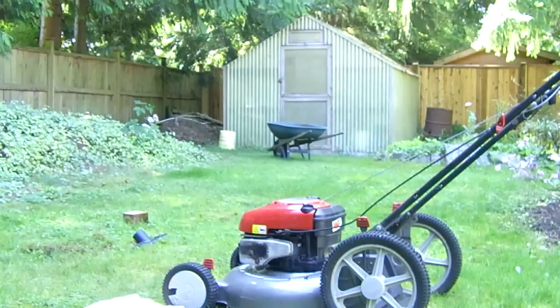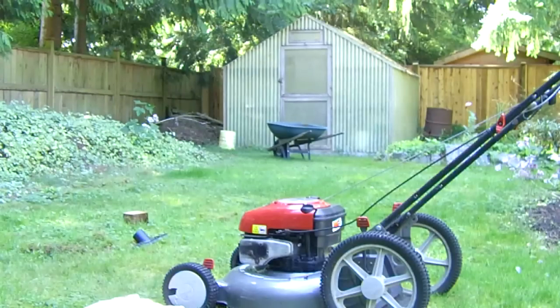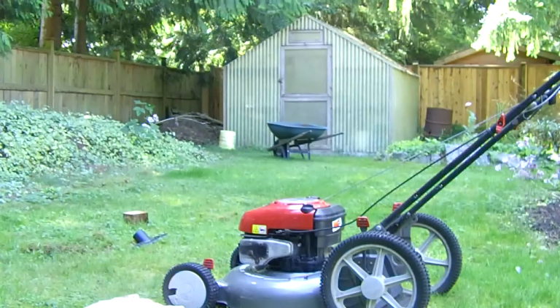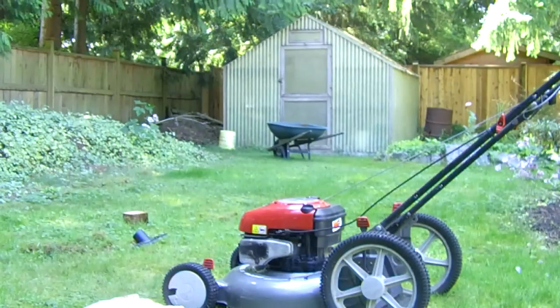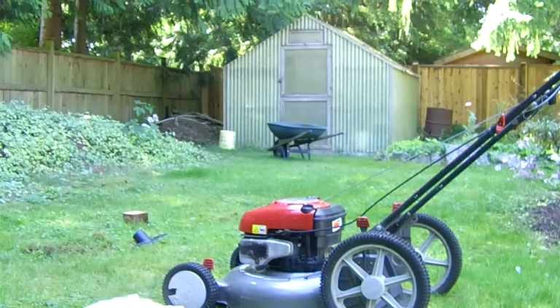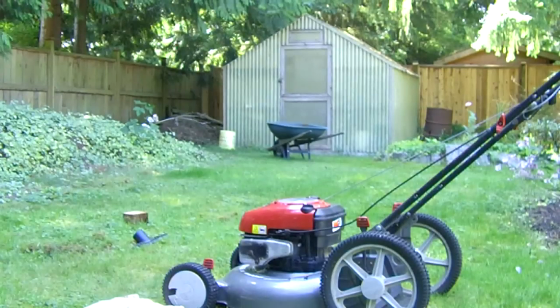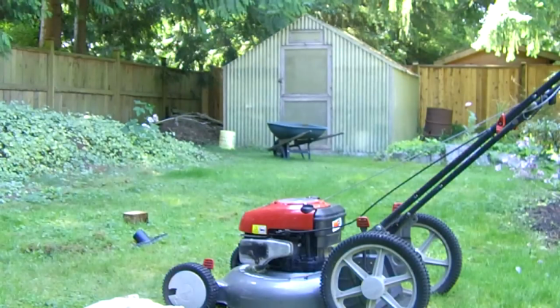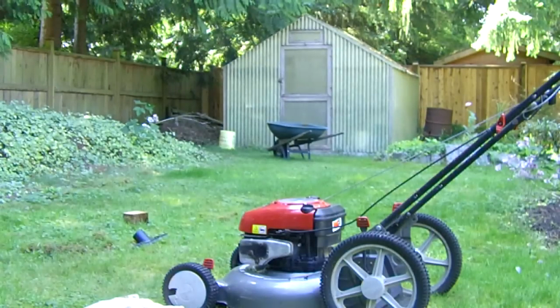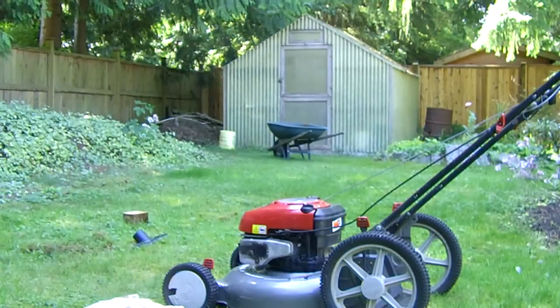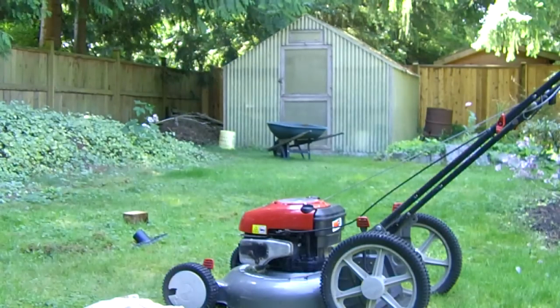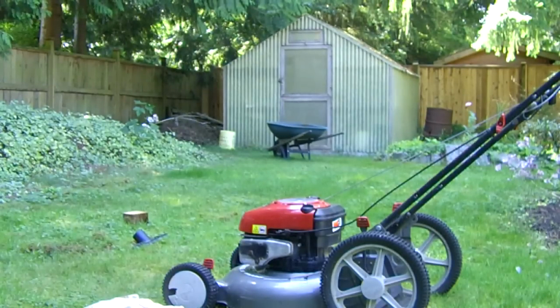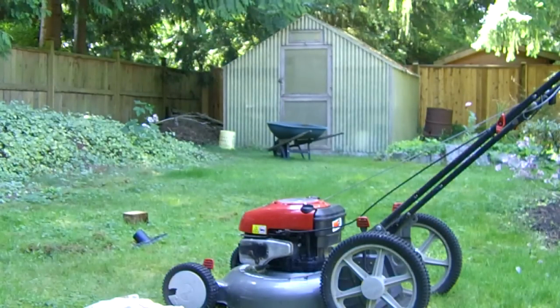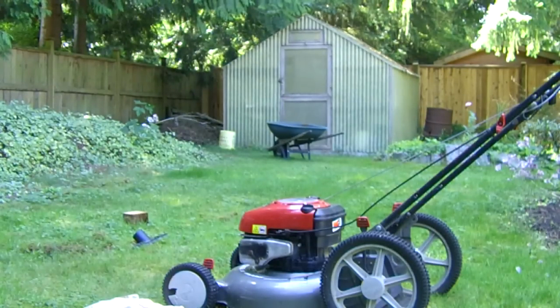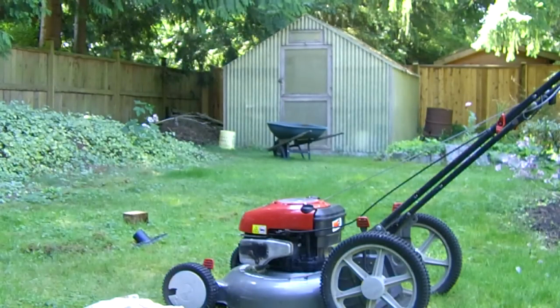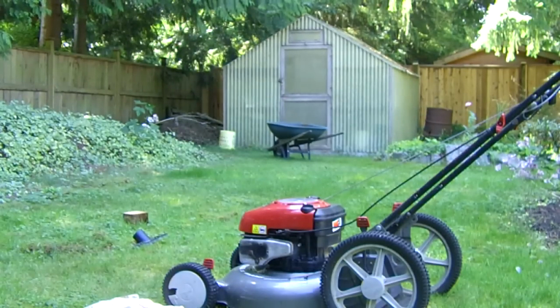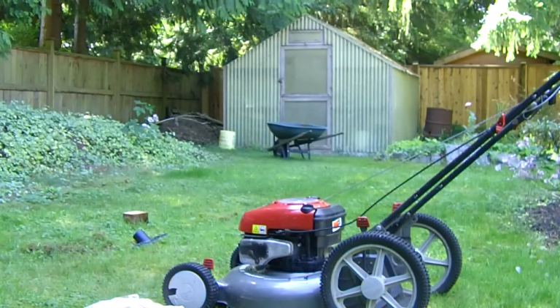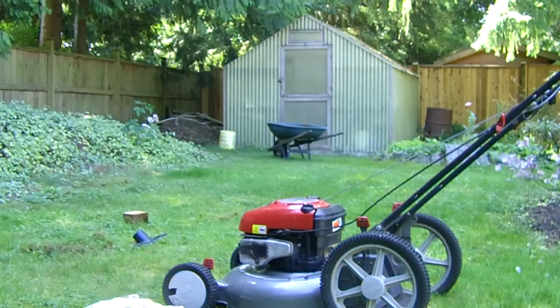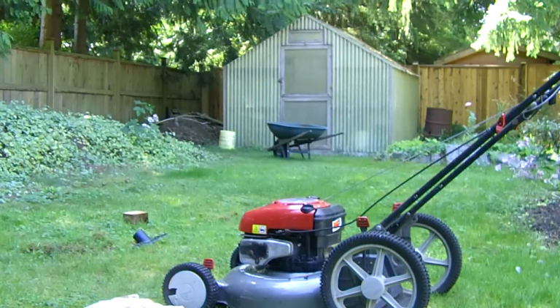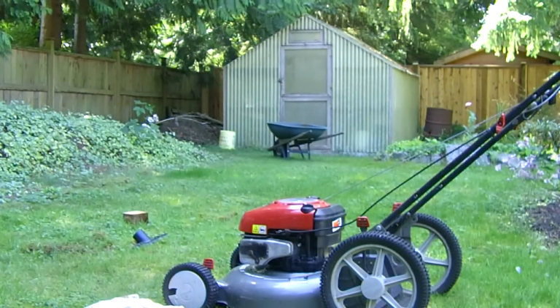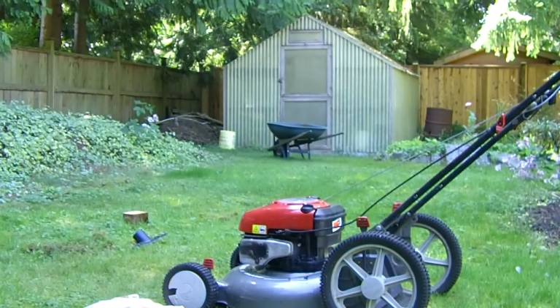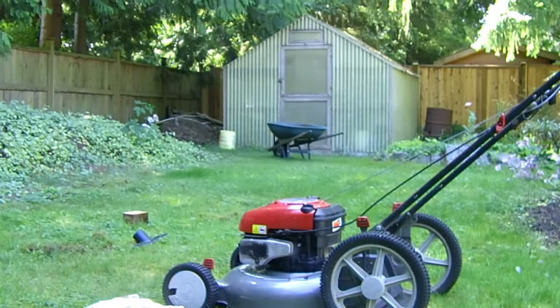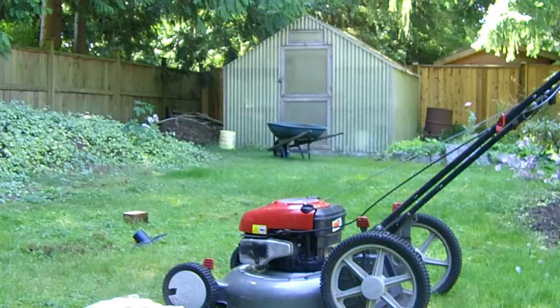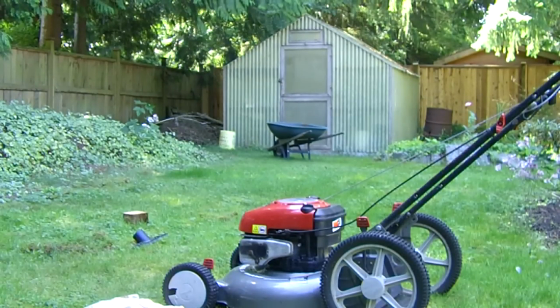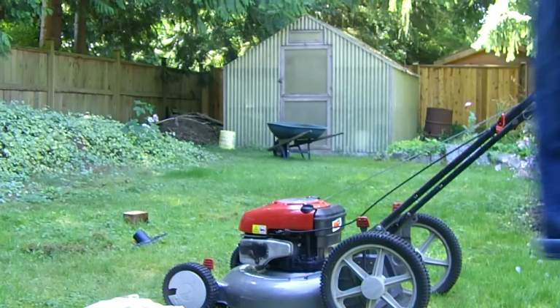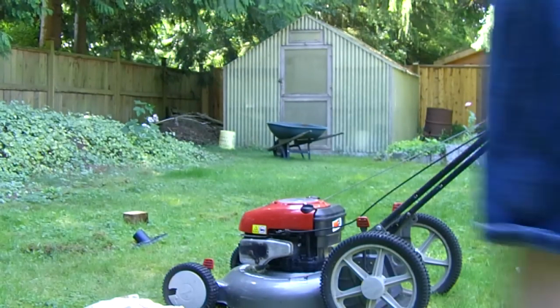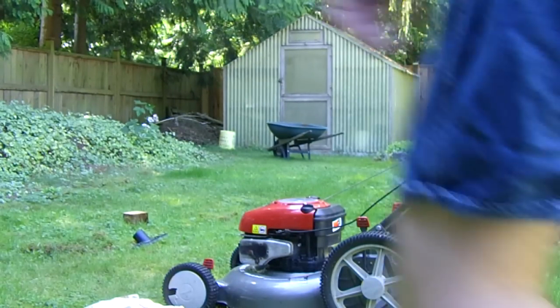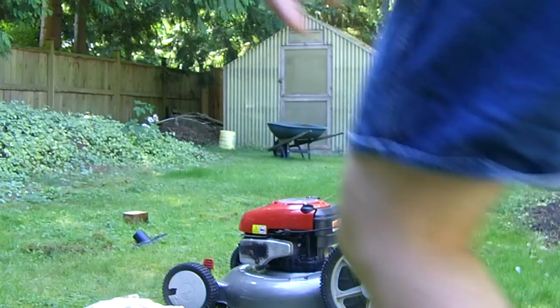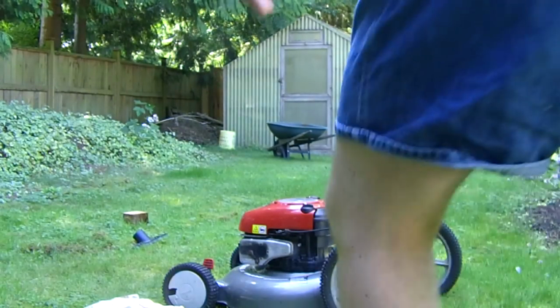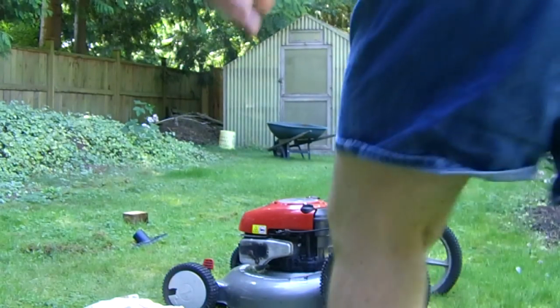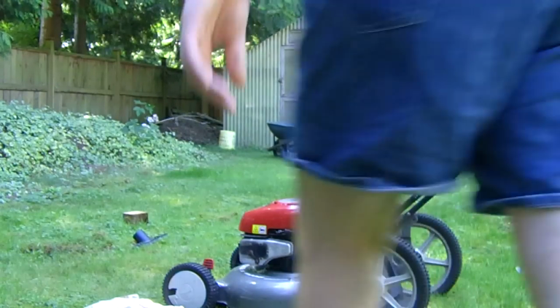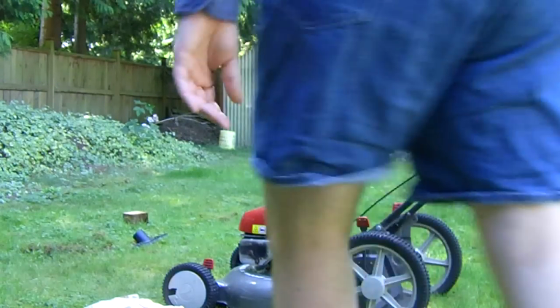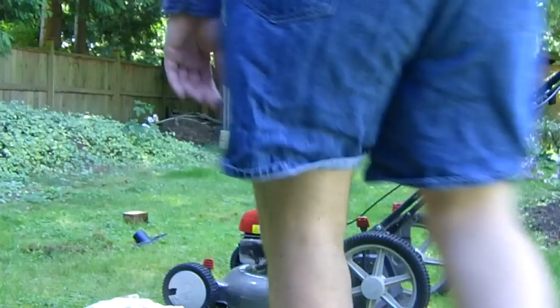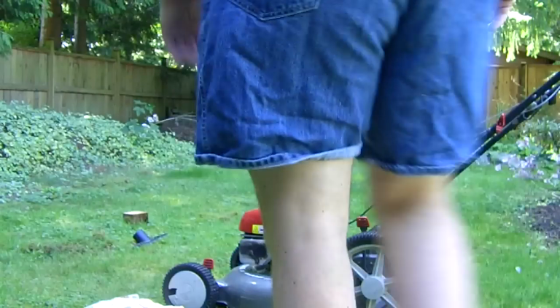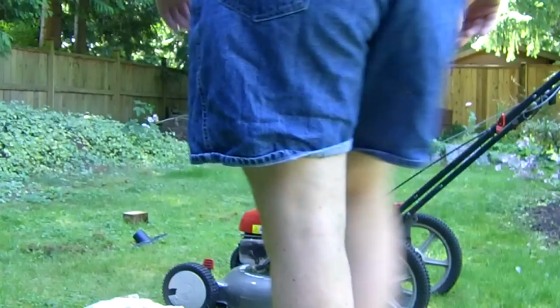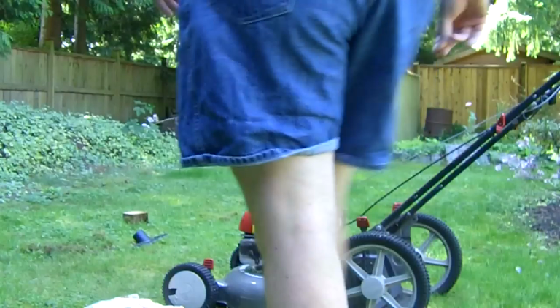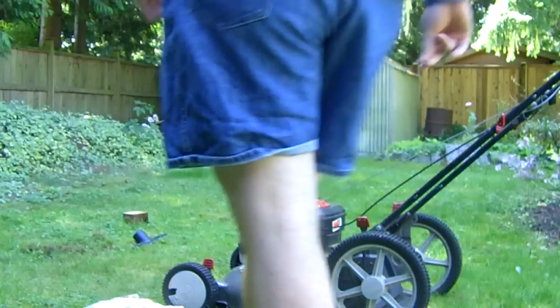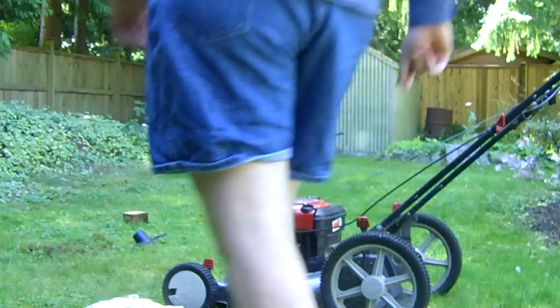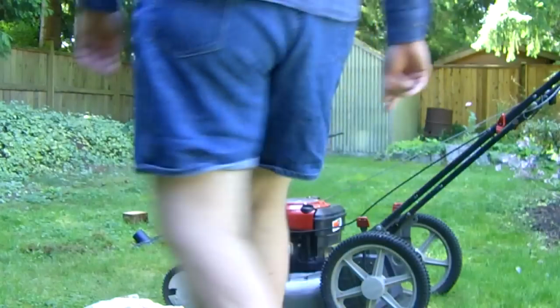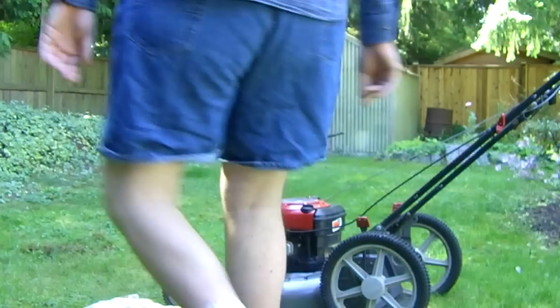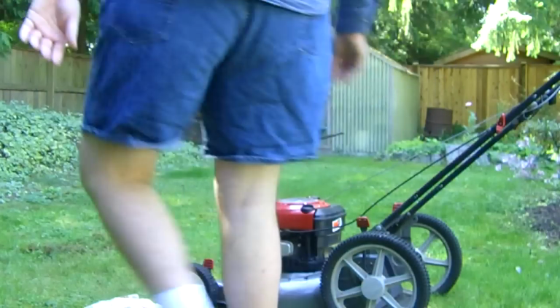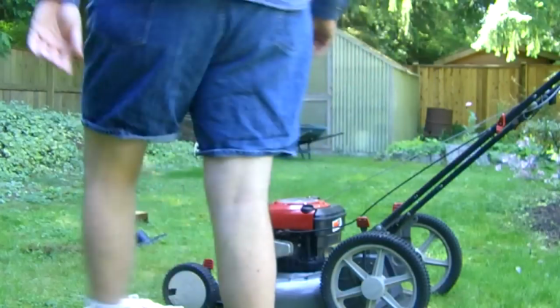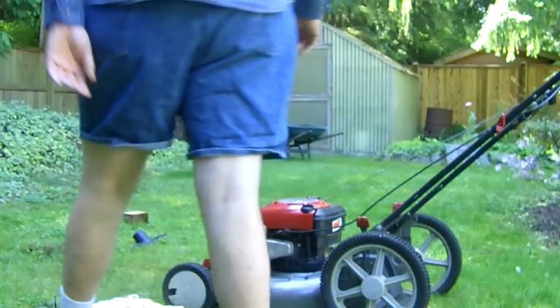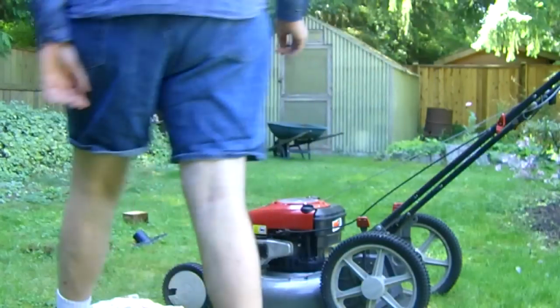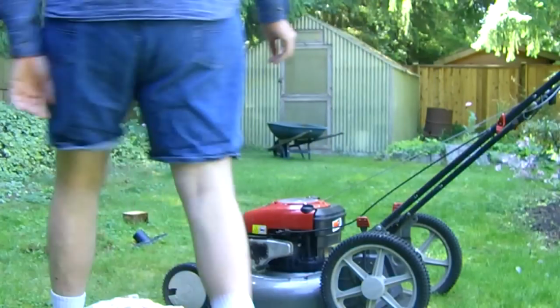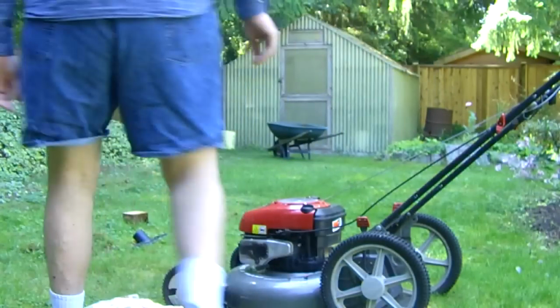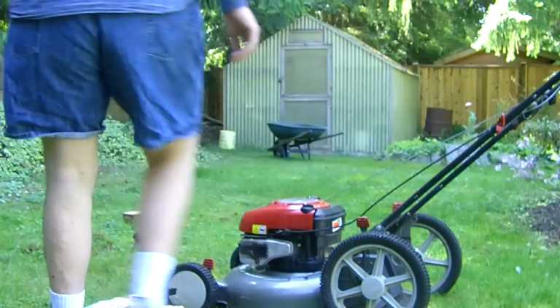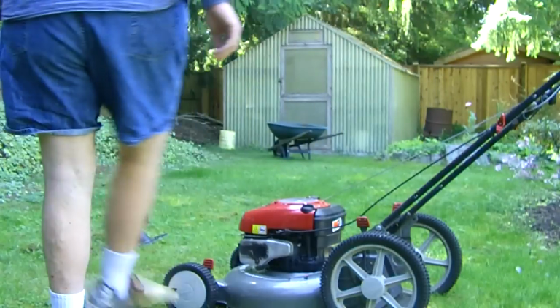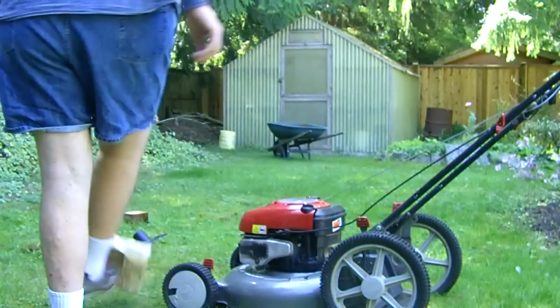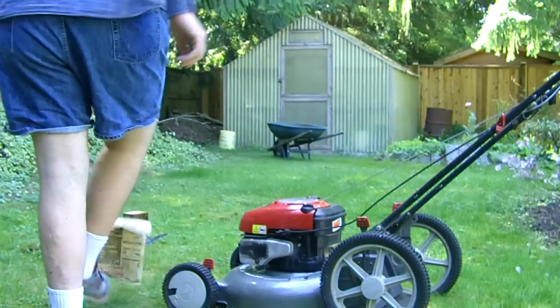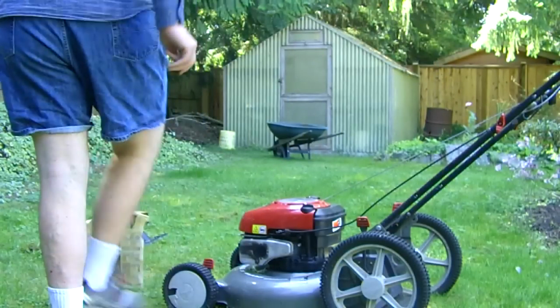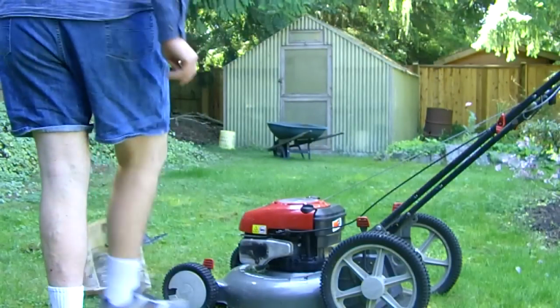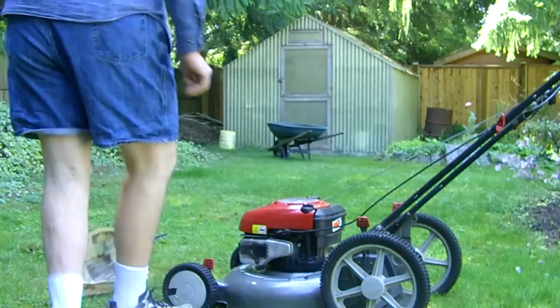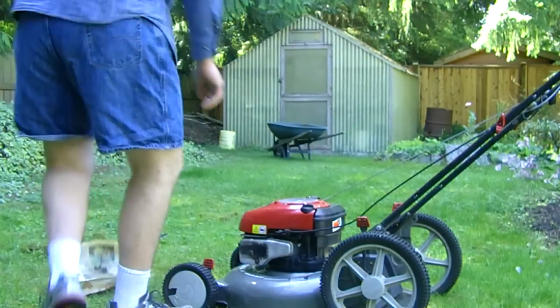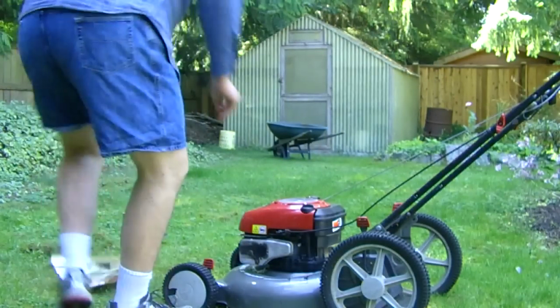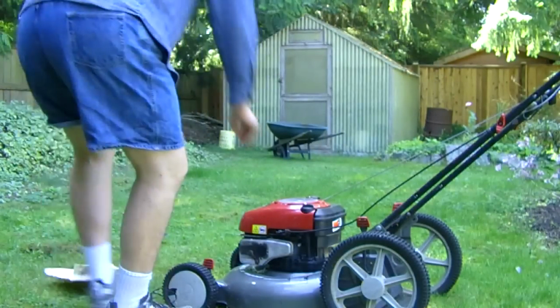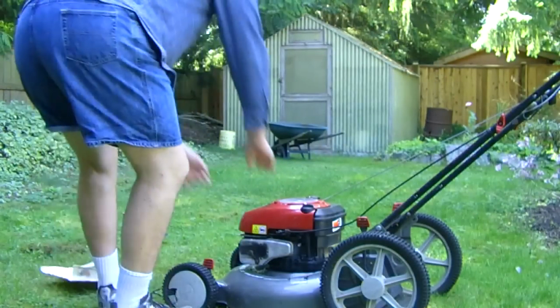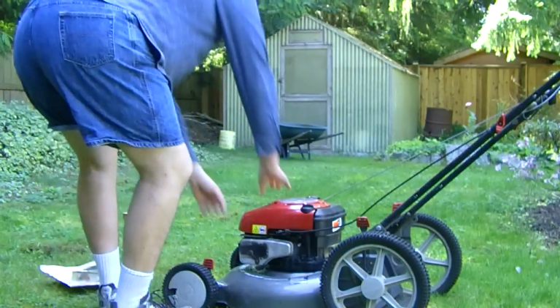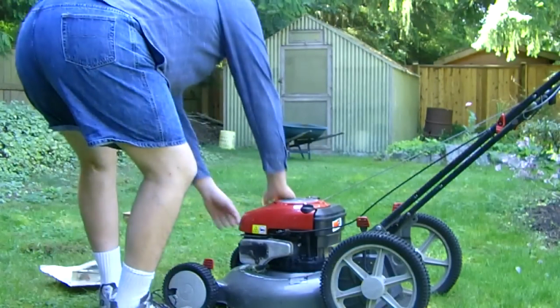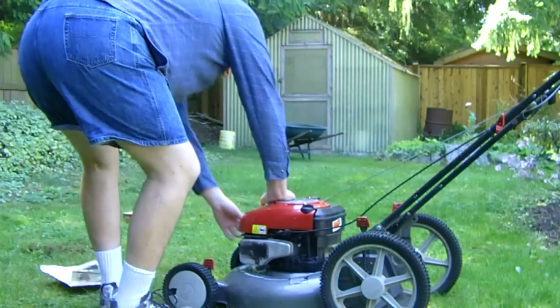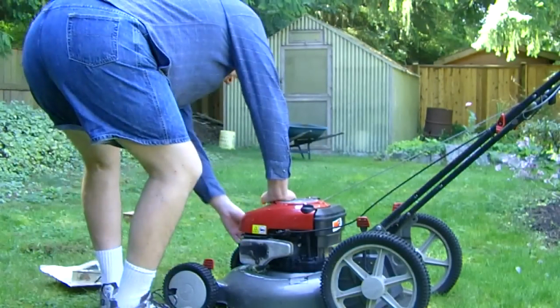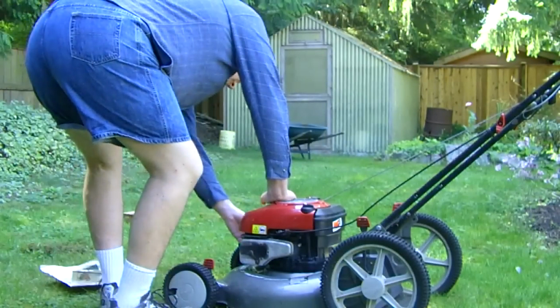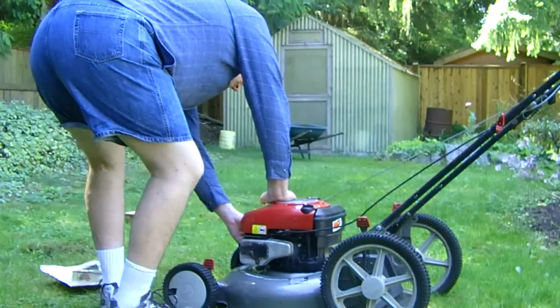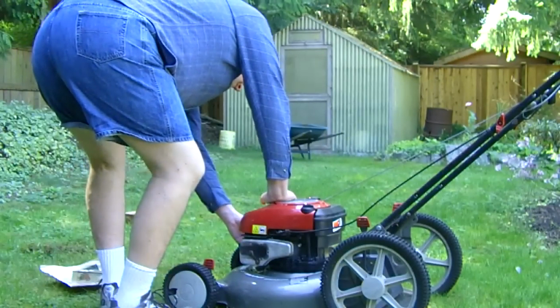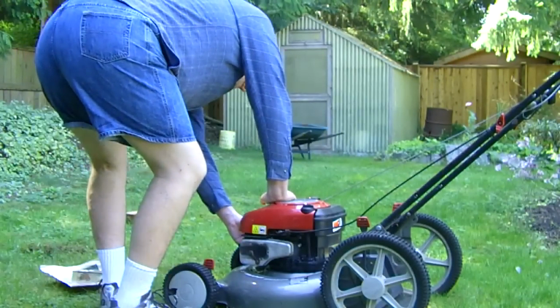Folks, starting up the Craftsman with no blade. The blade bolt has broken off. Let's see what she does.